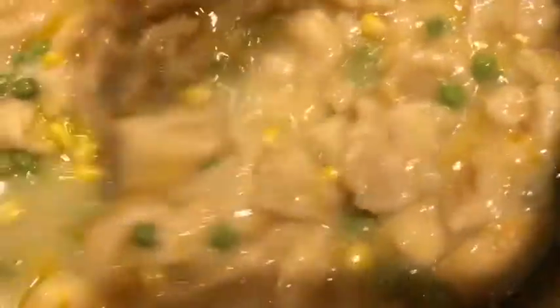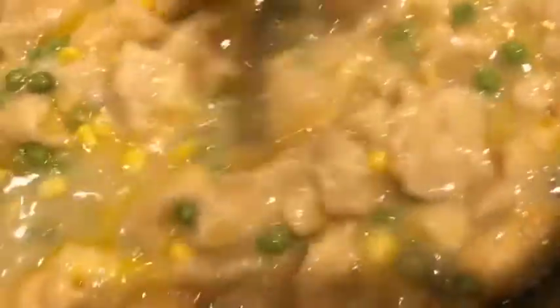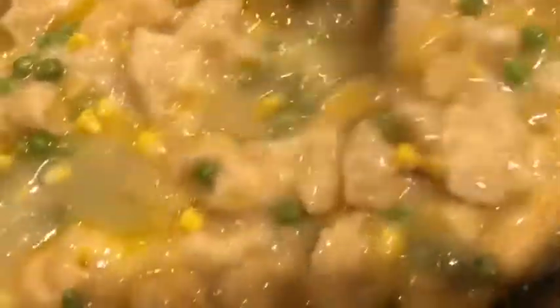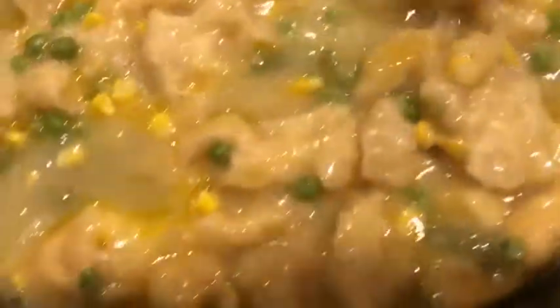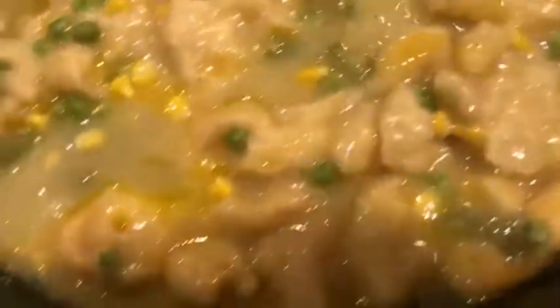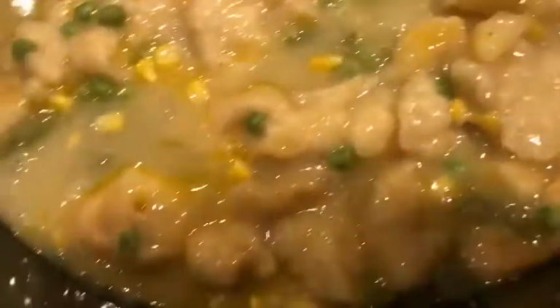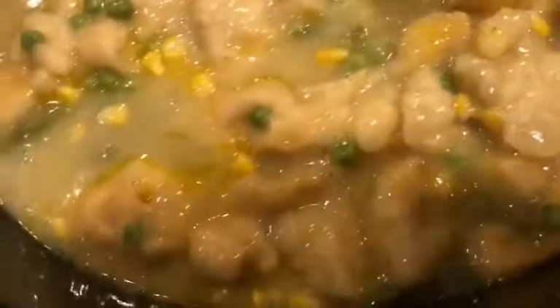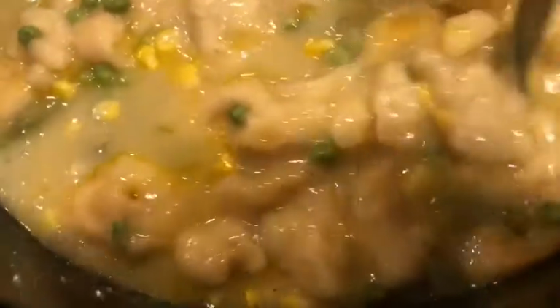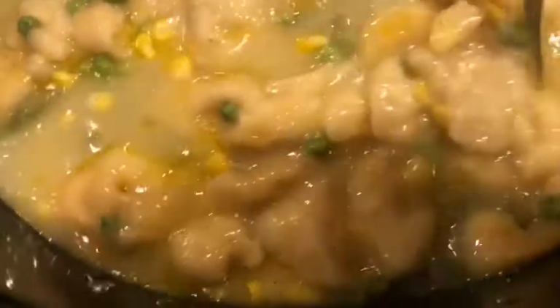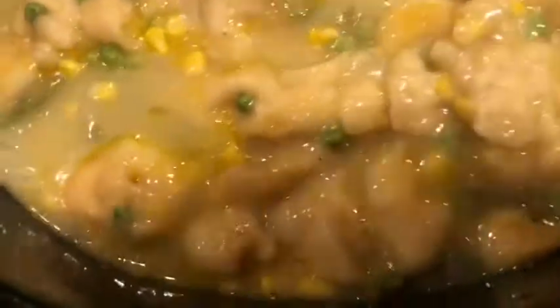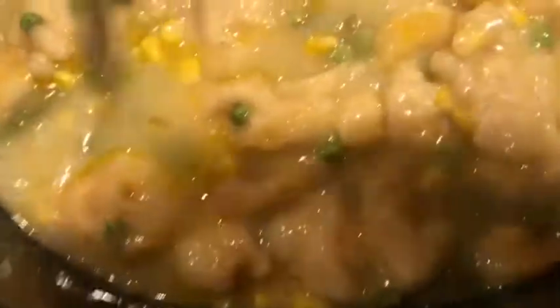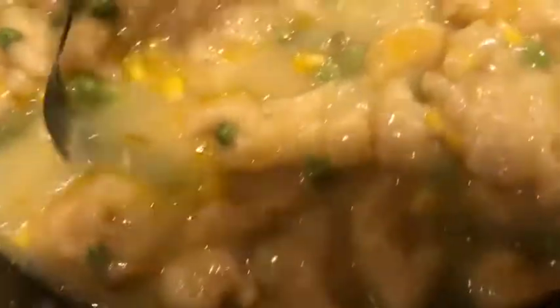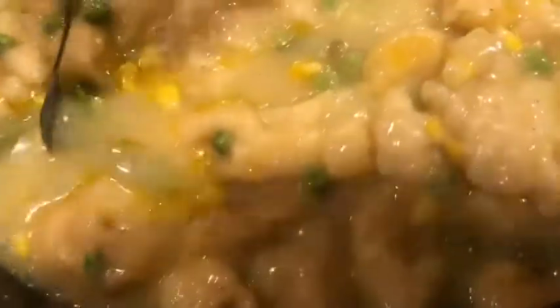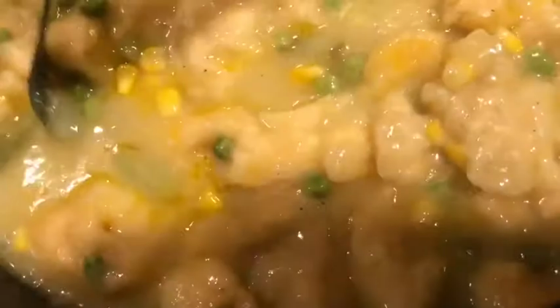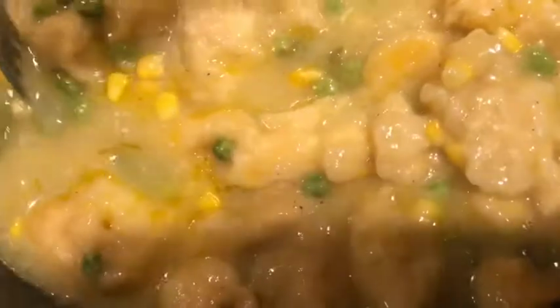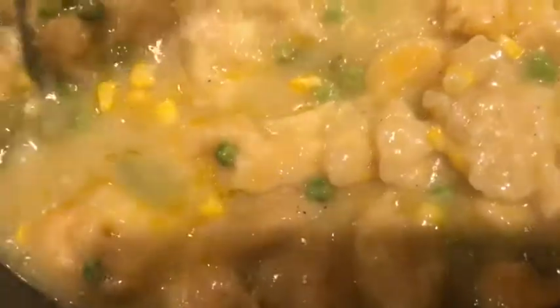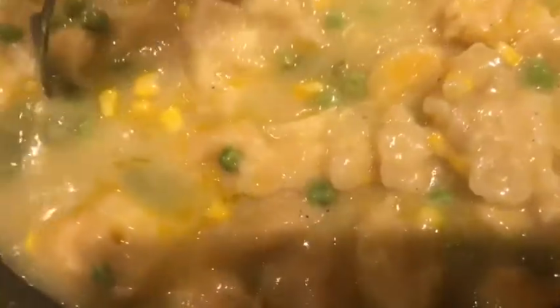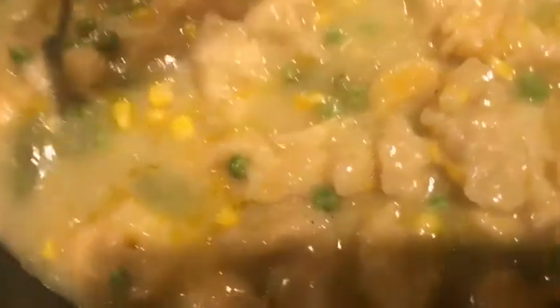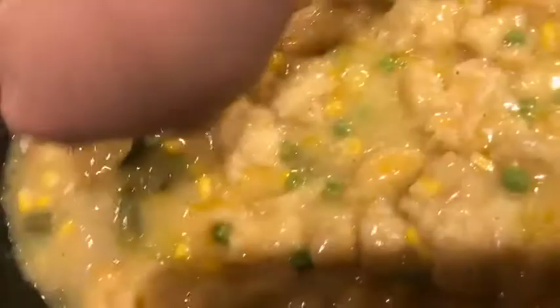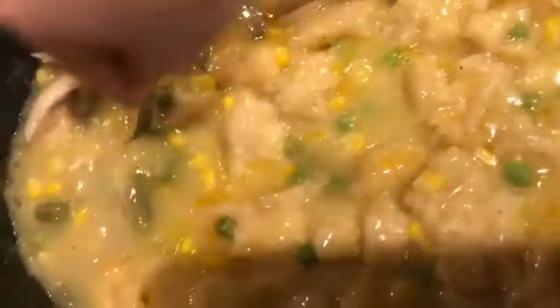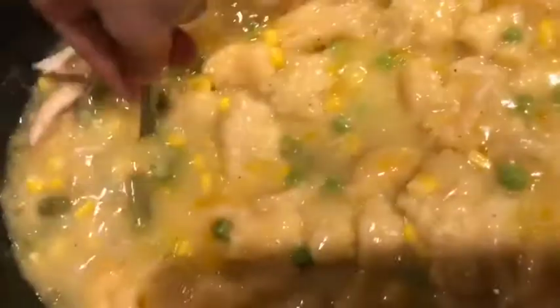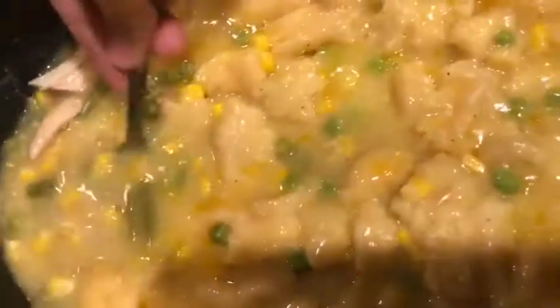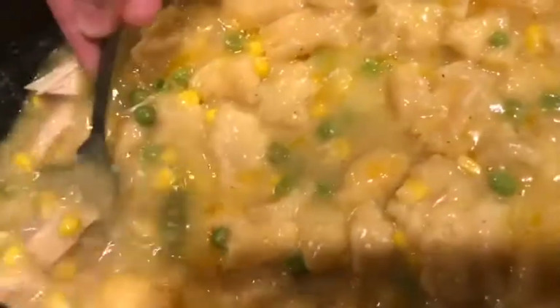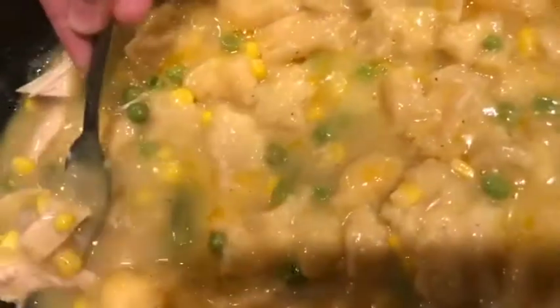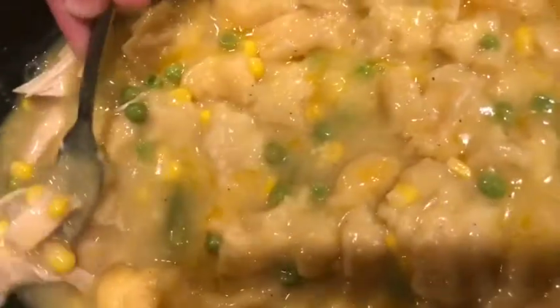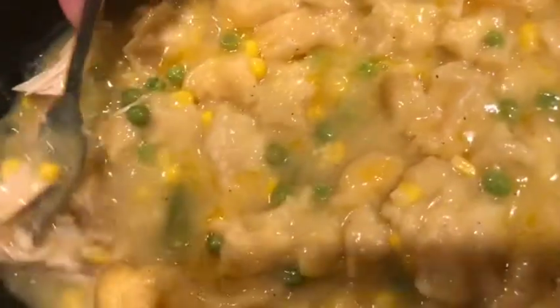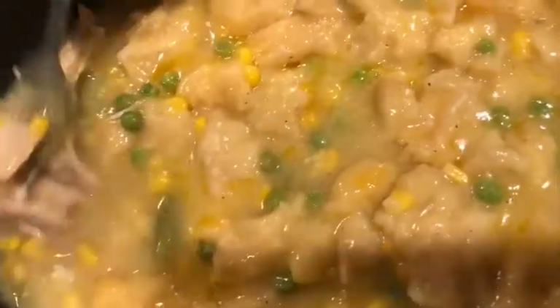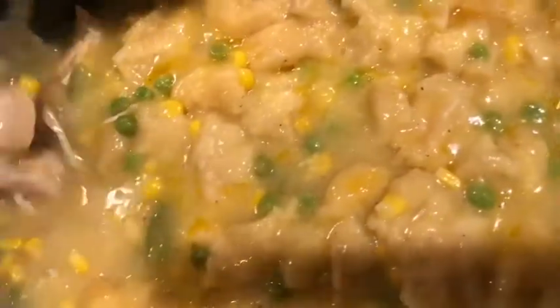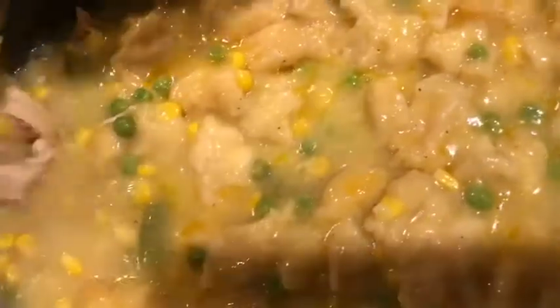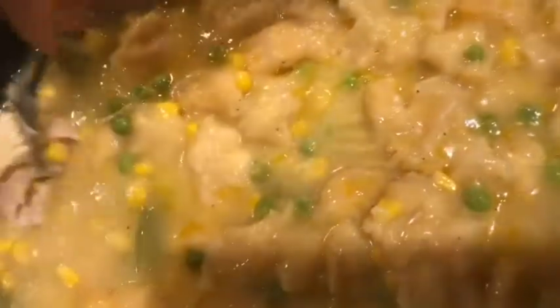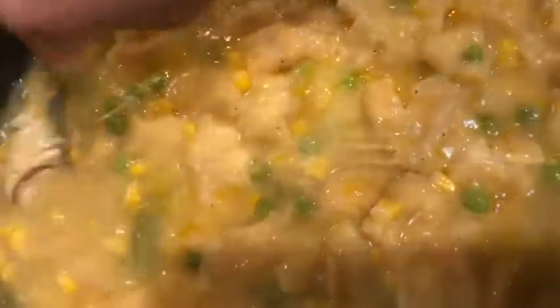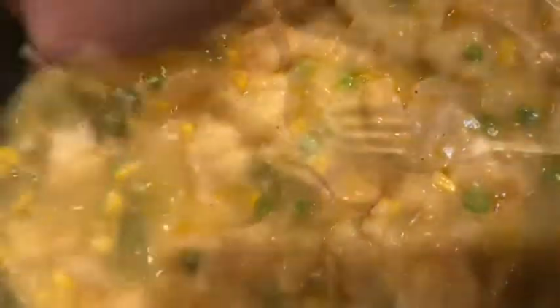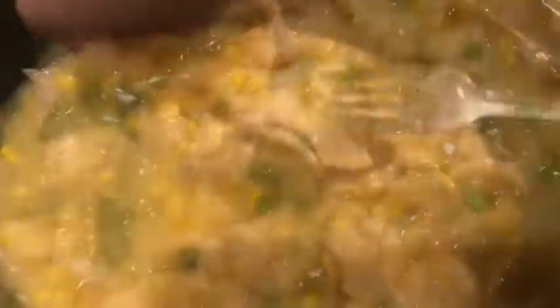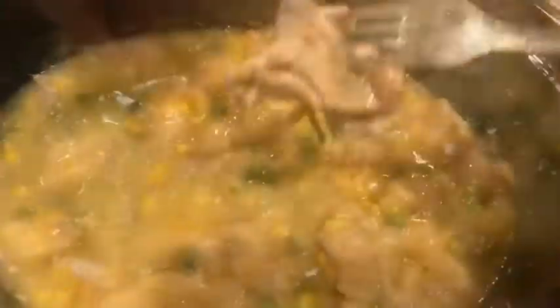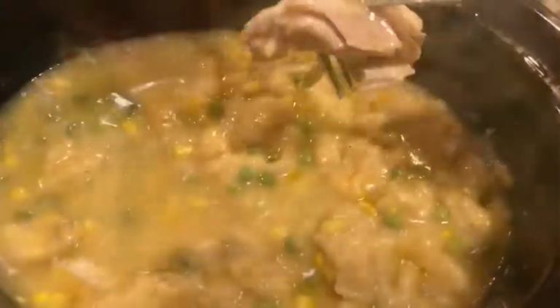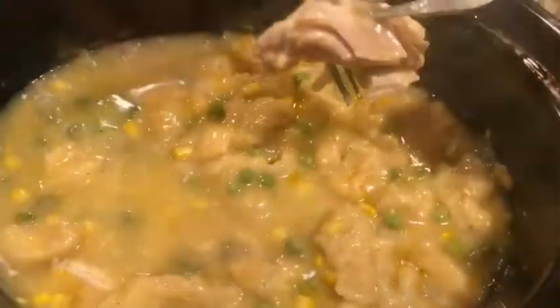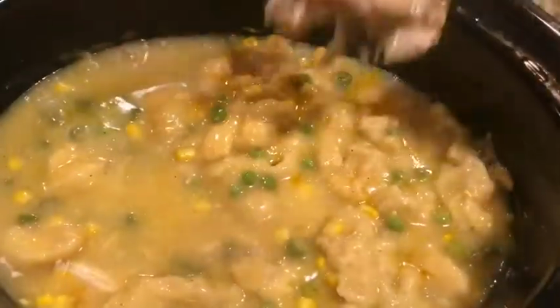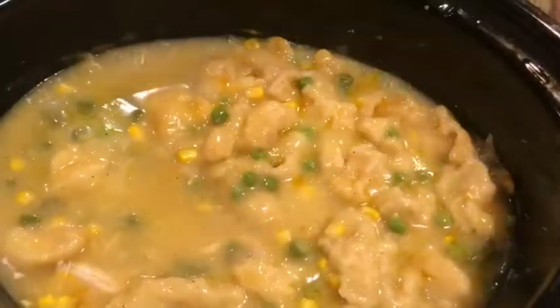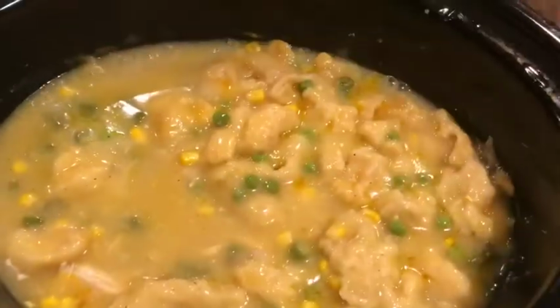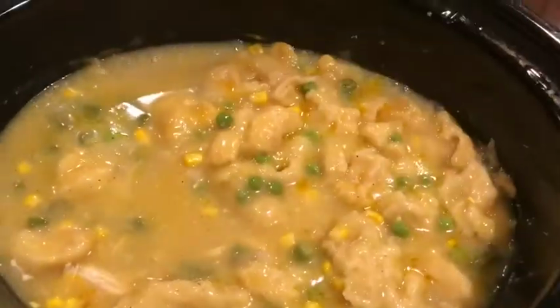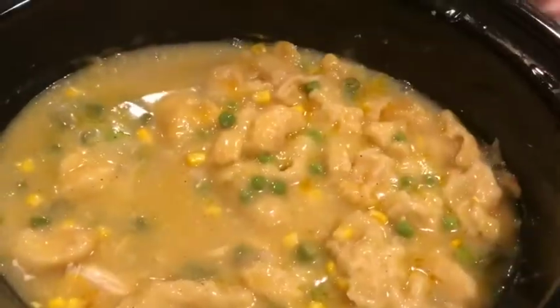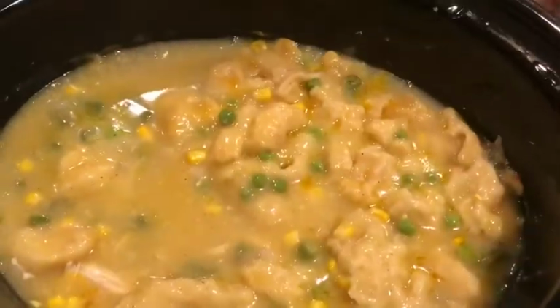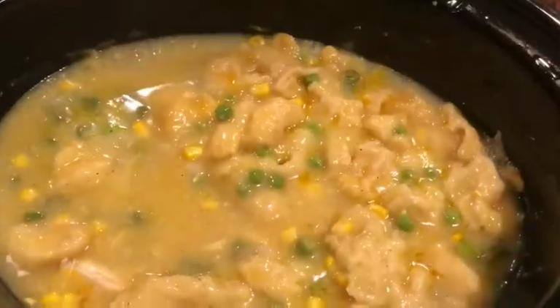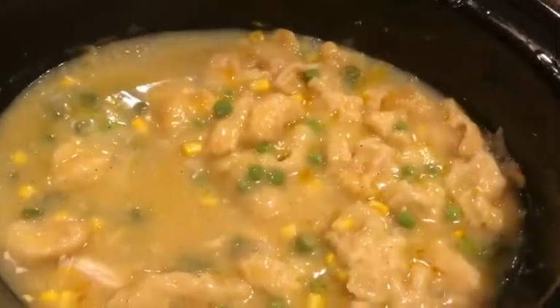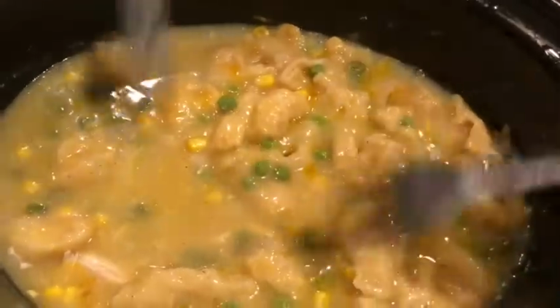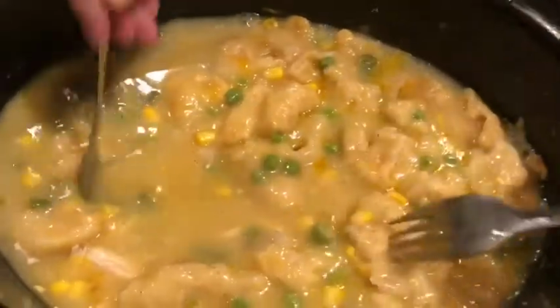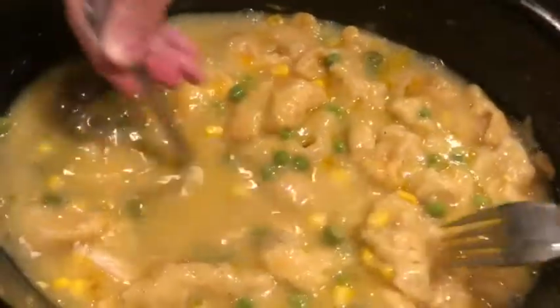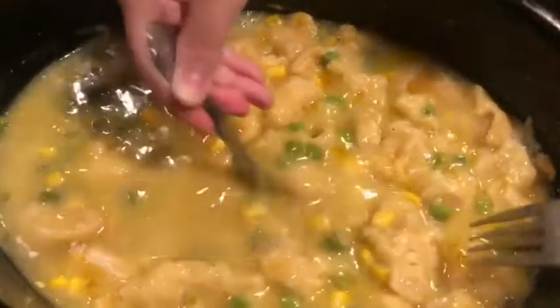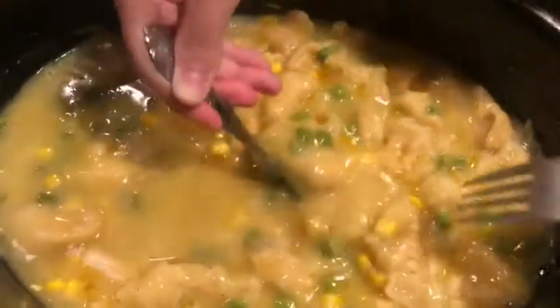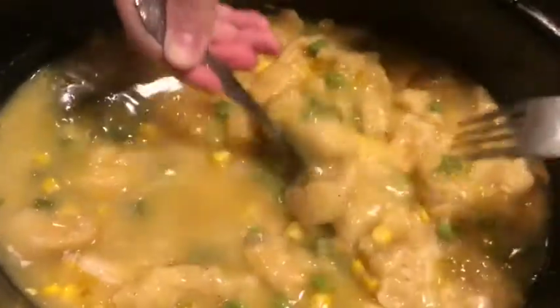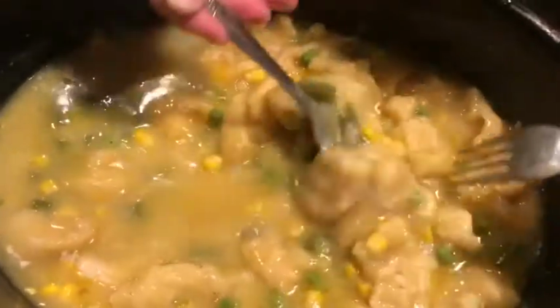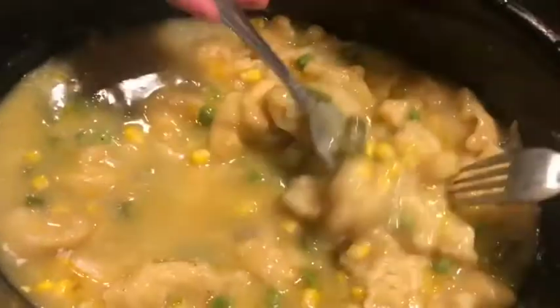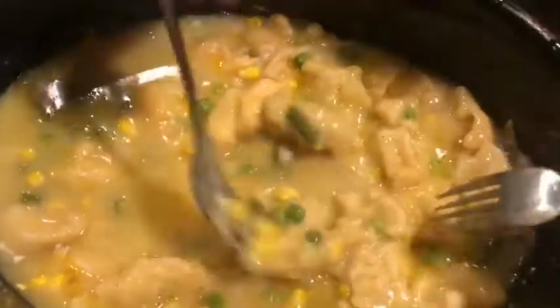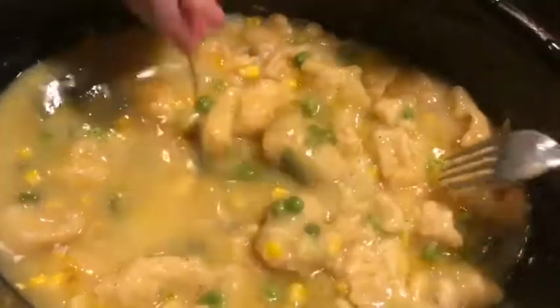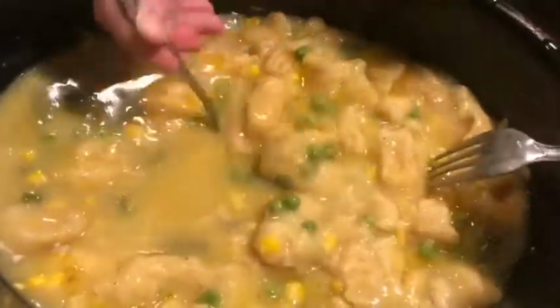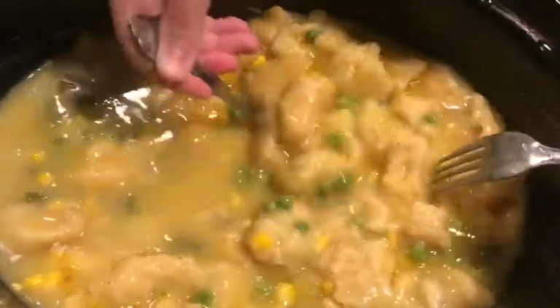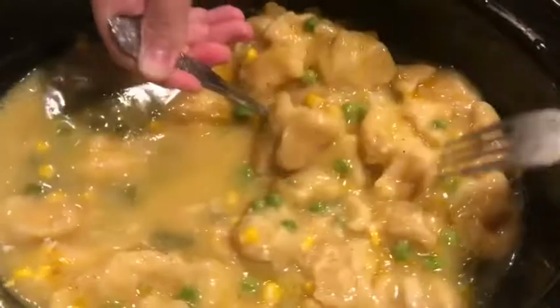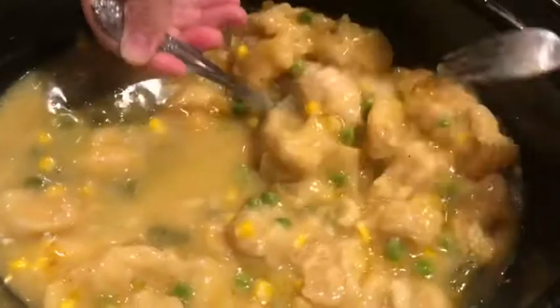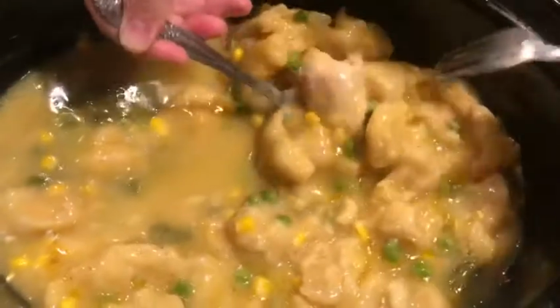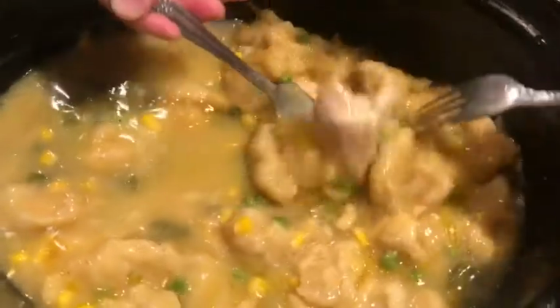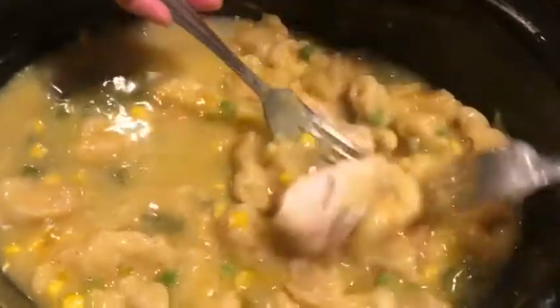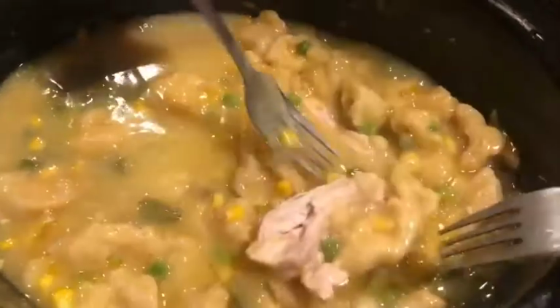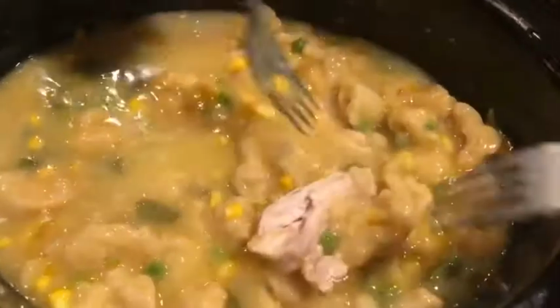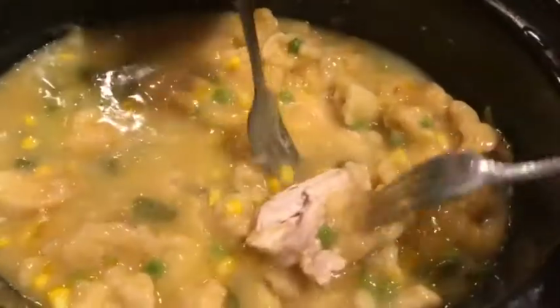Now I'm just looking for the chicken so I can put it on a plate to shred it. But you can always shred your chicken in the crock pot if that's easier for you.